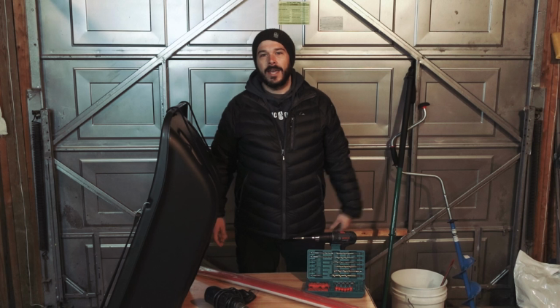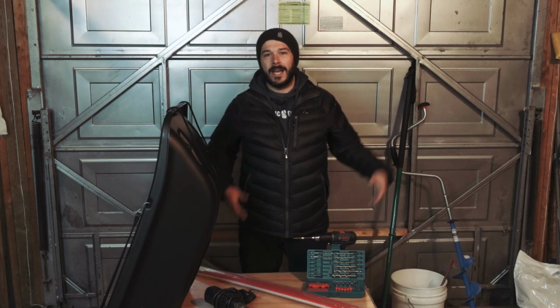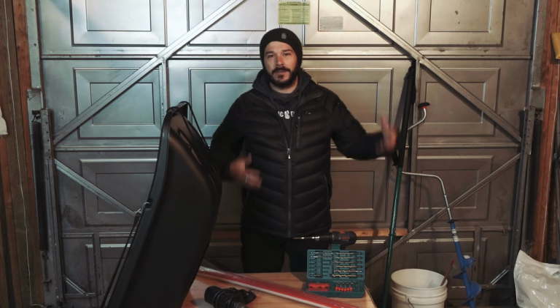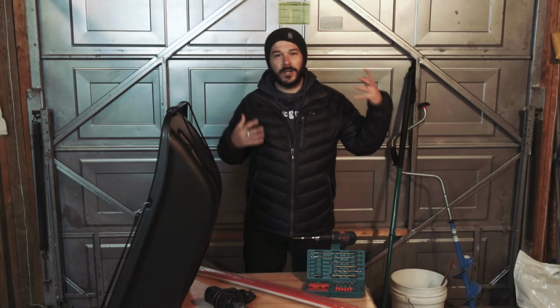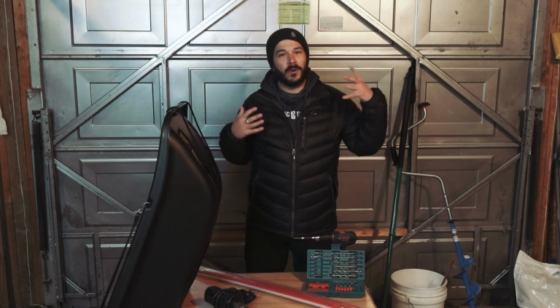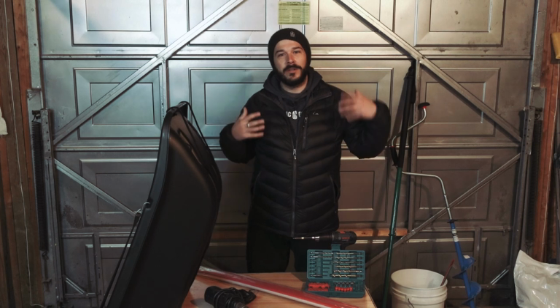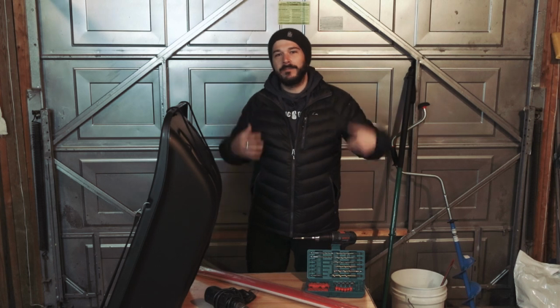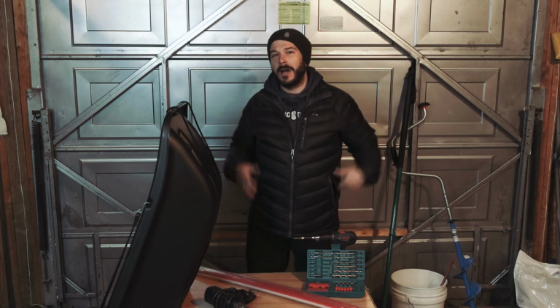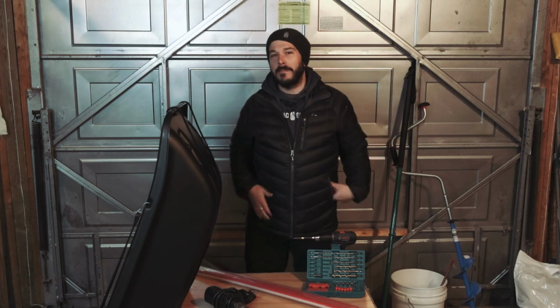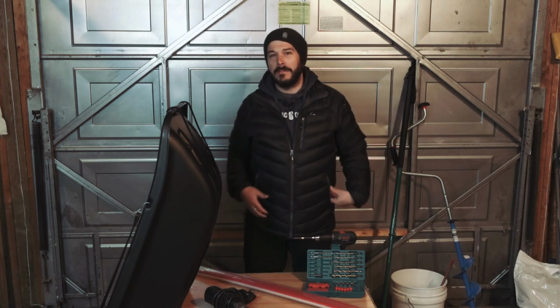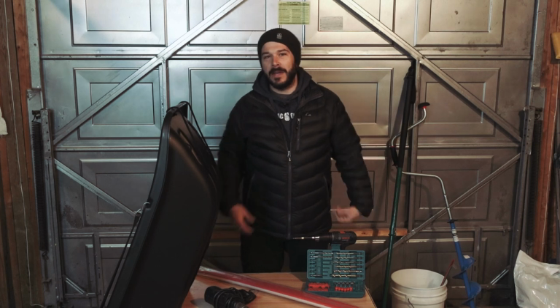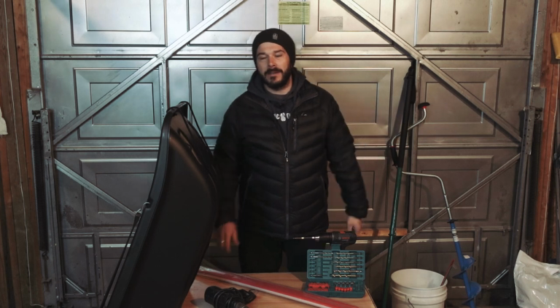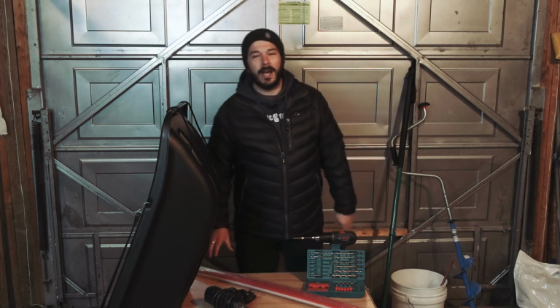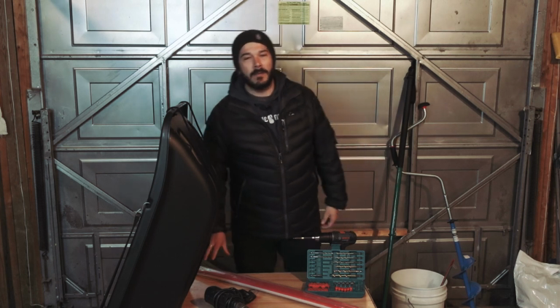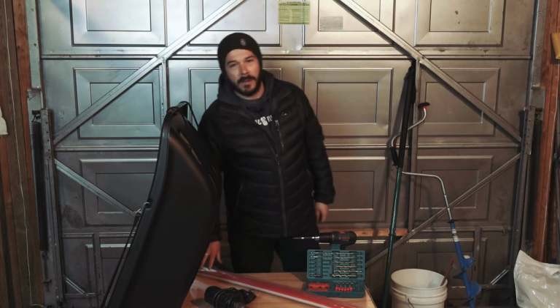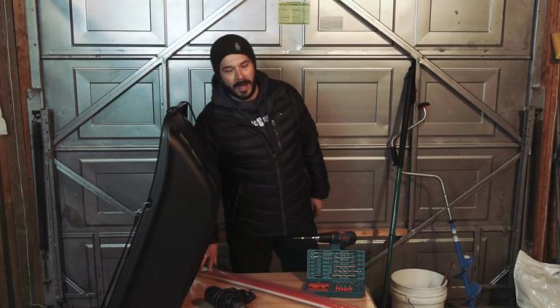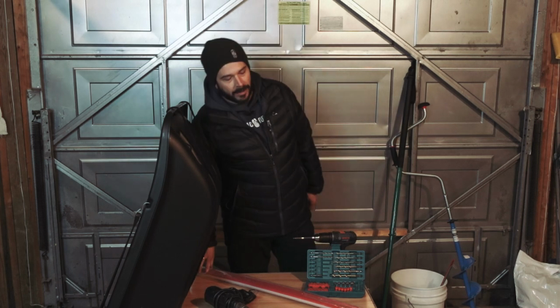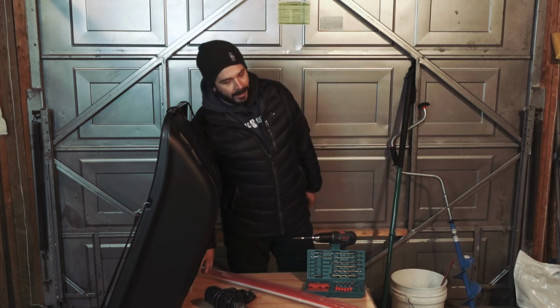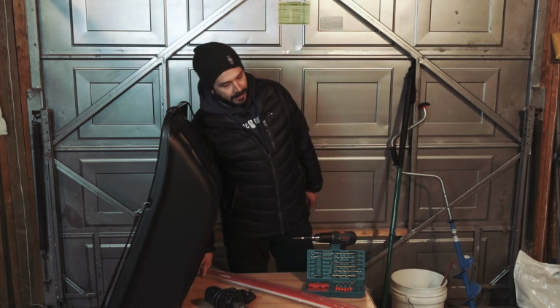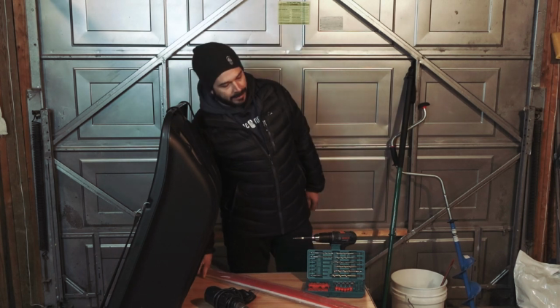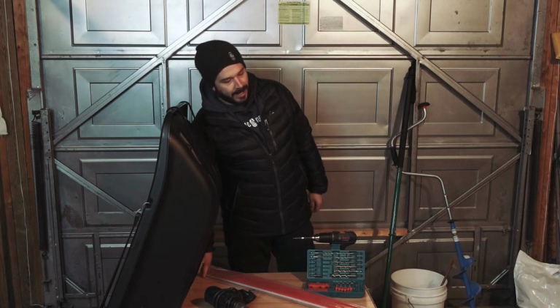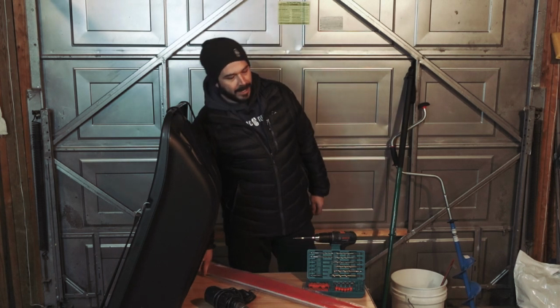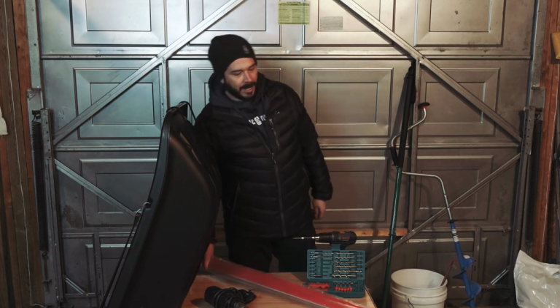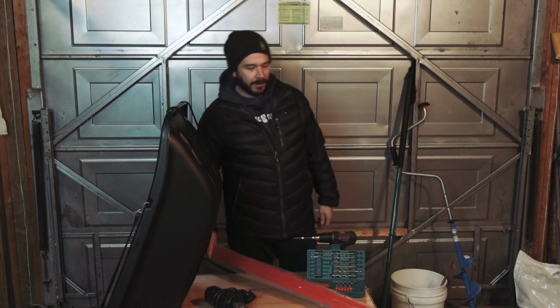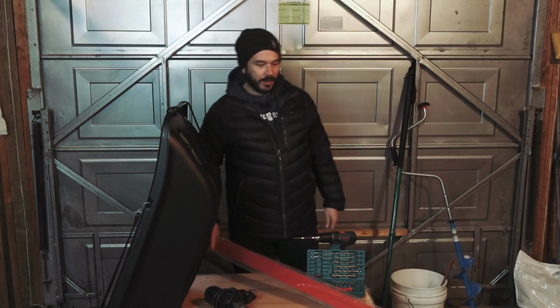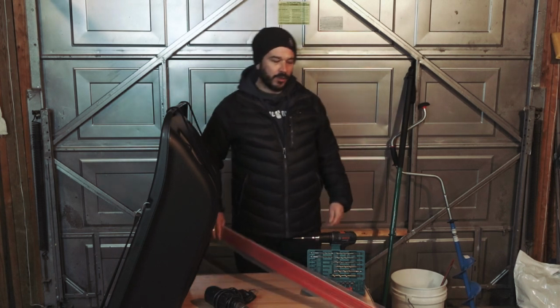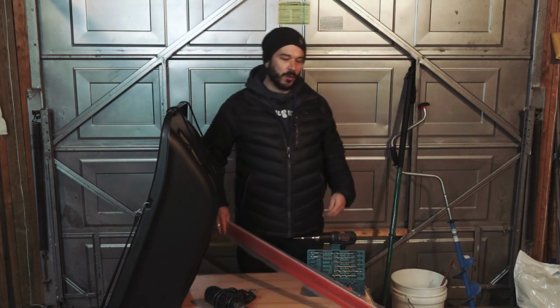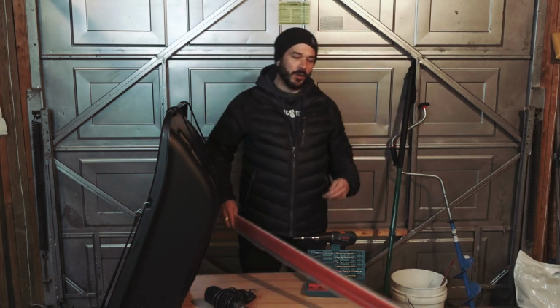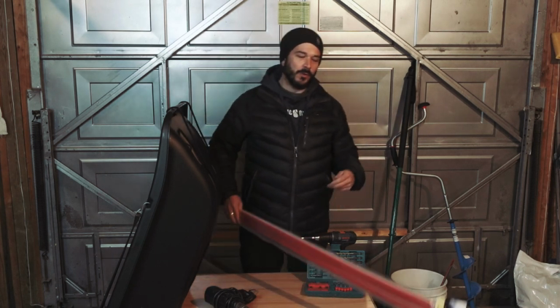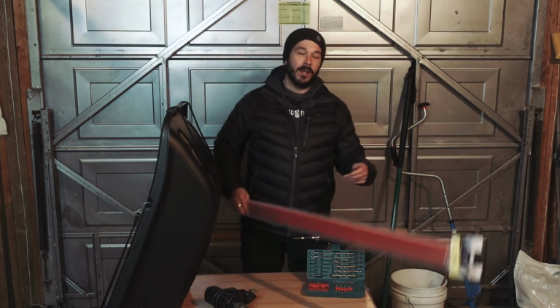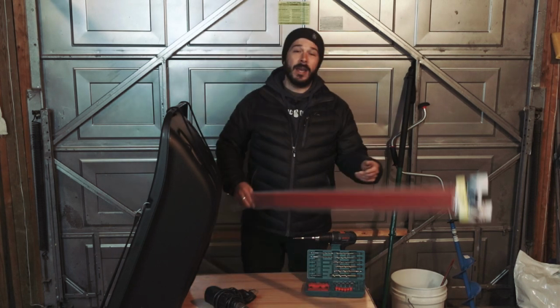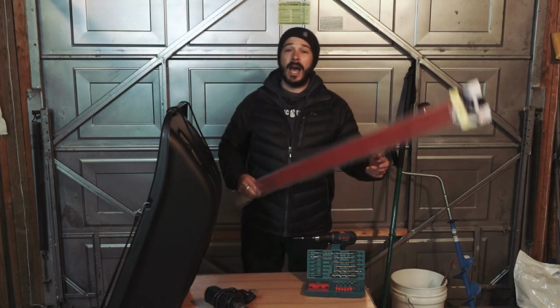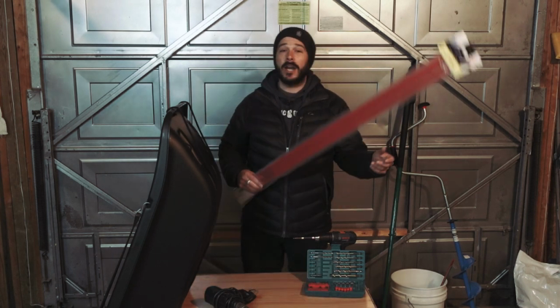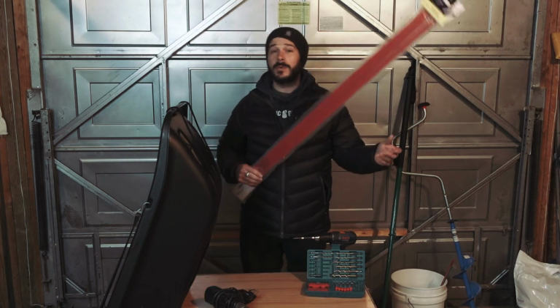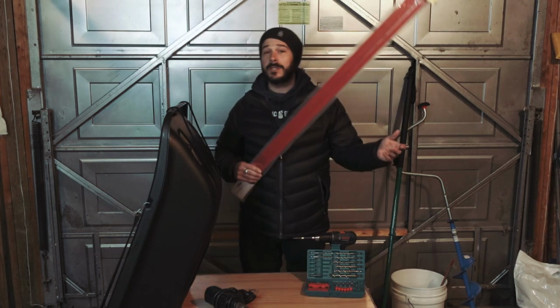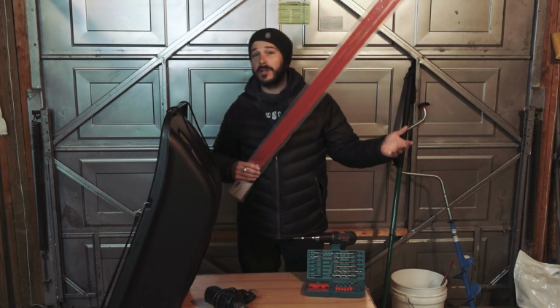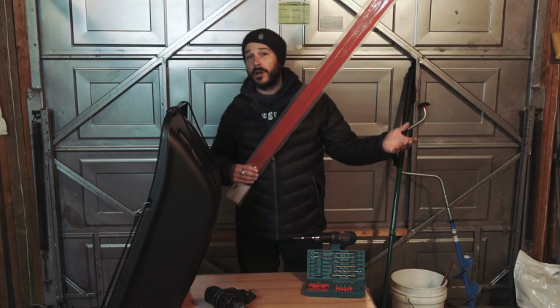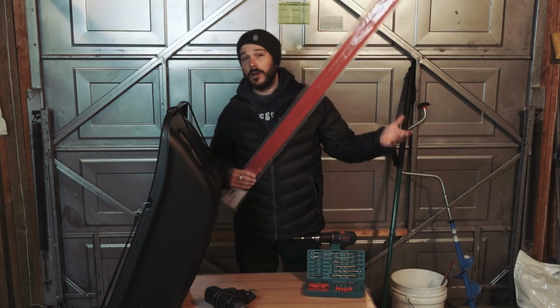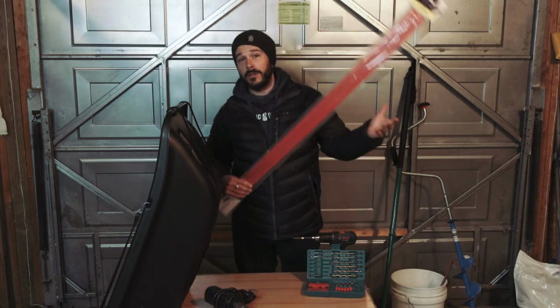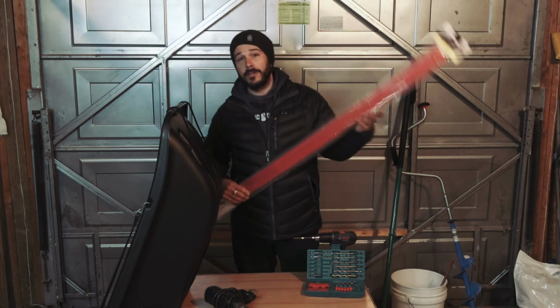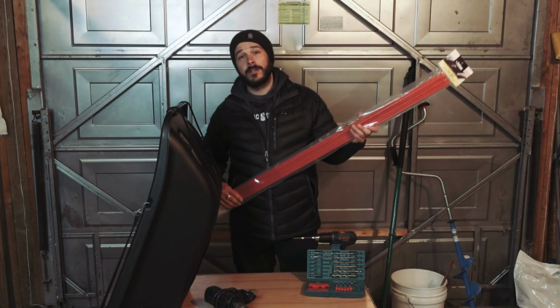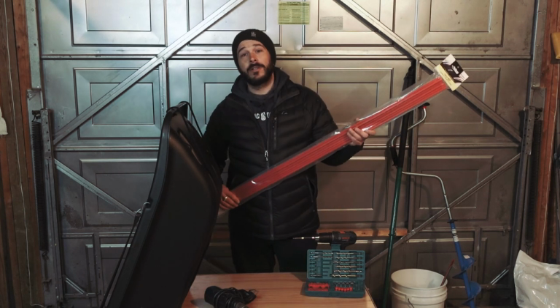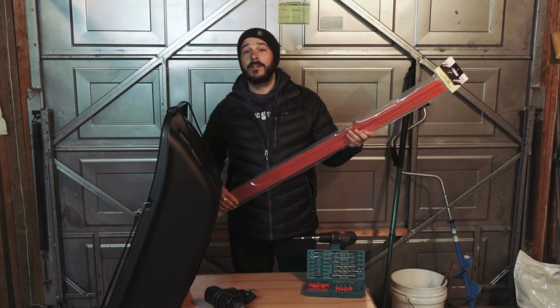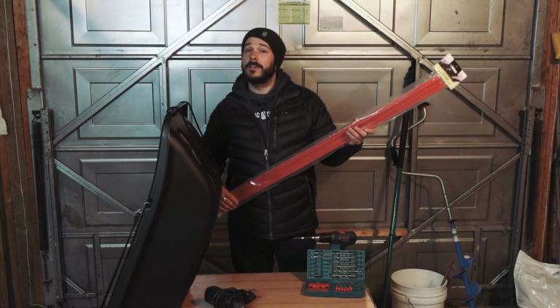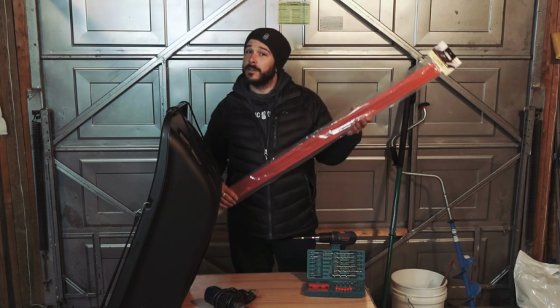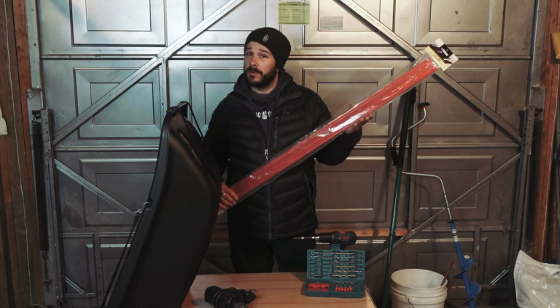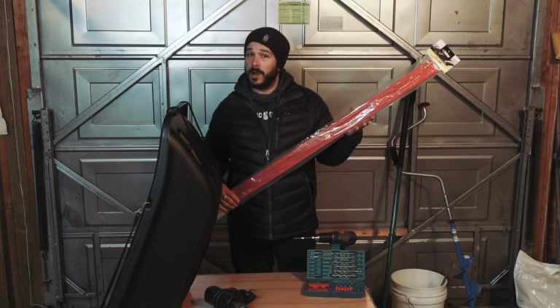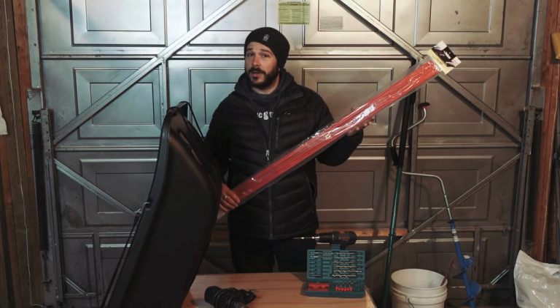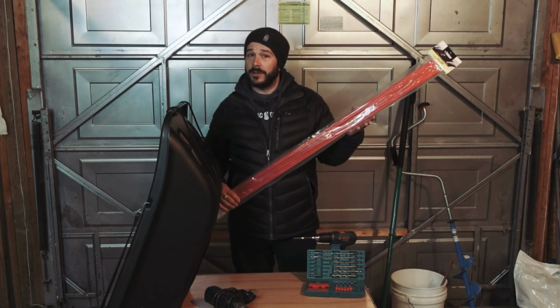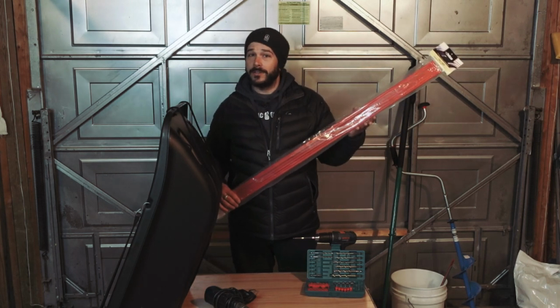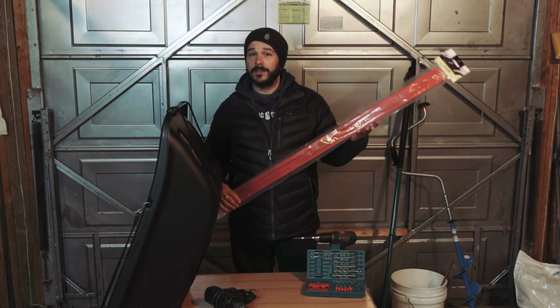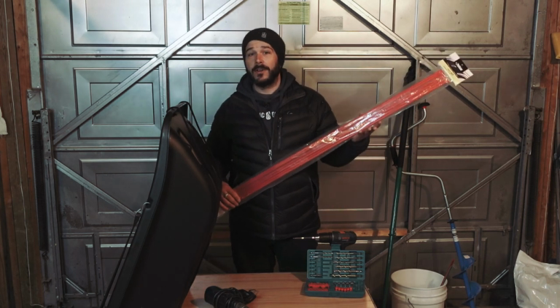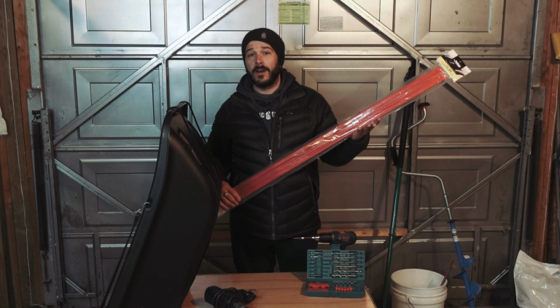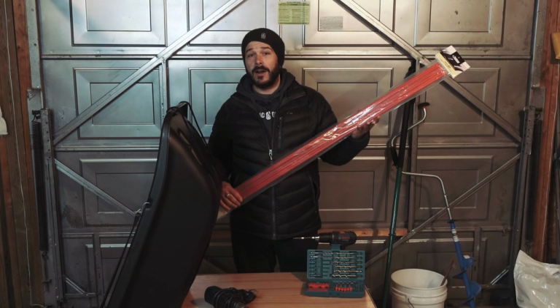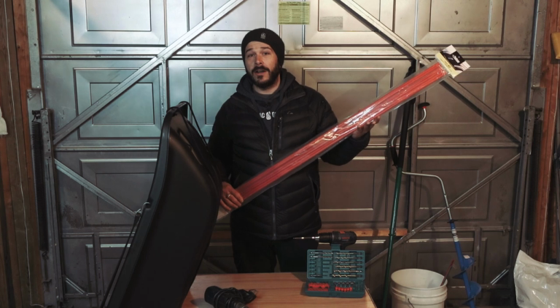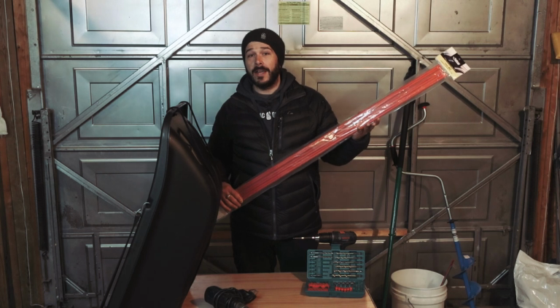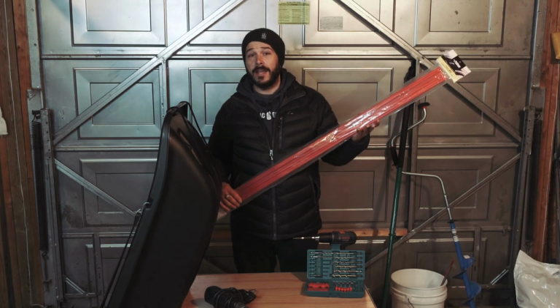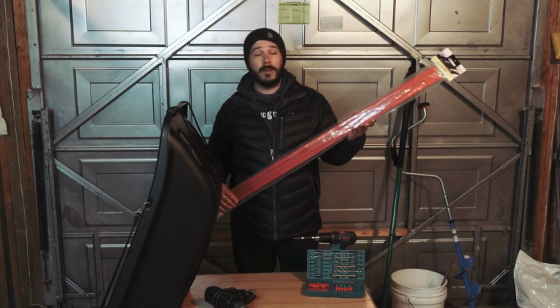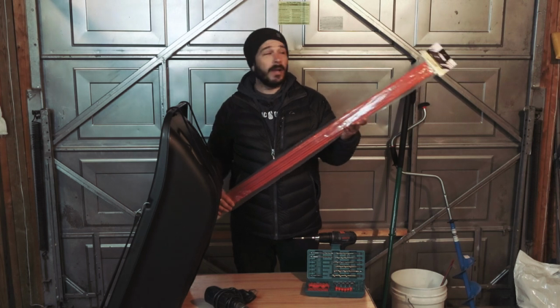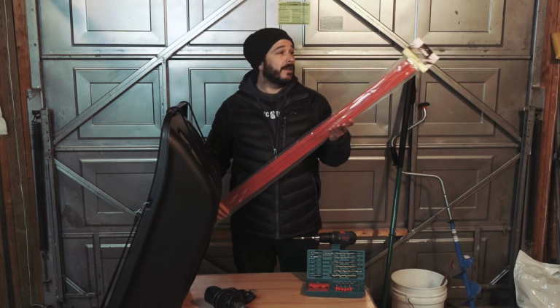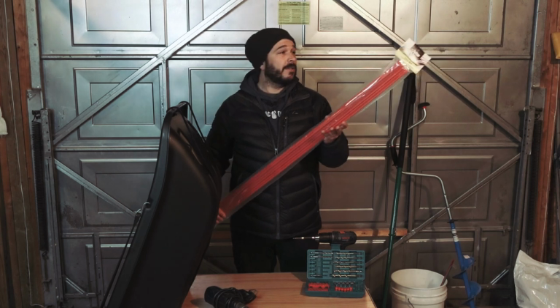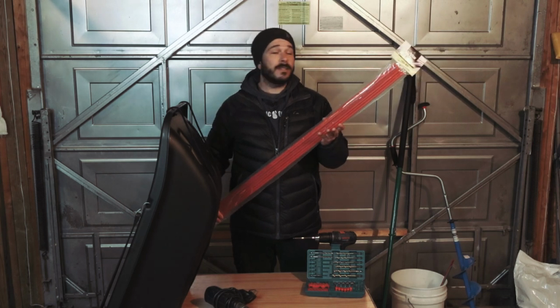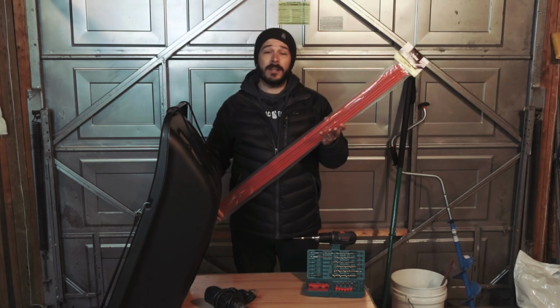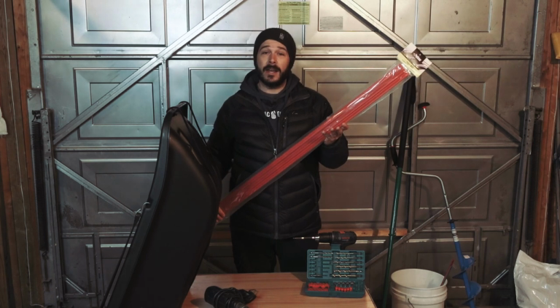Hey, how's it going? I'm Ben. I'm a paddlehead. Today I'm going to show you how to install runners on a Pelican sled.